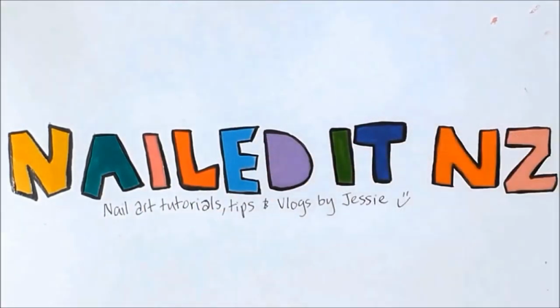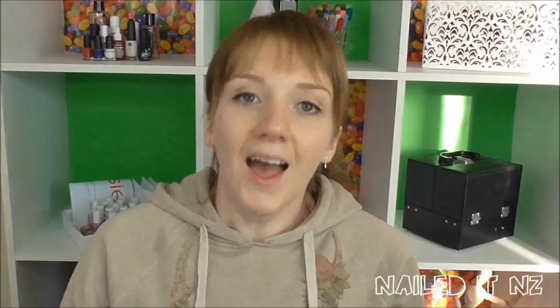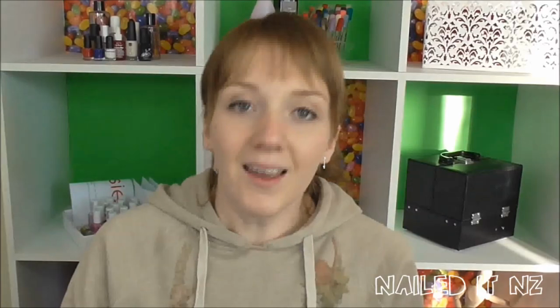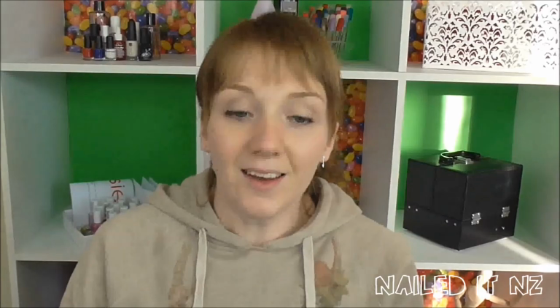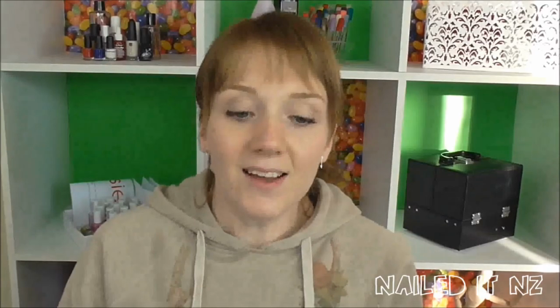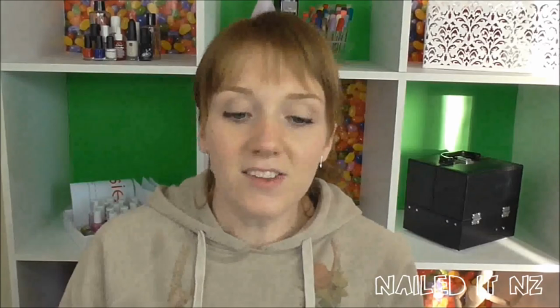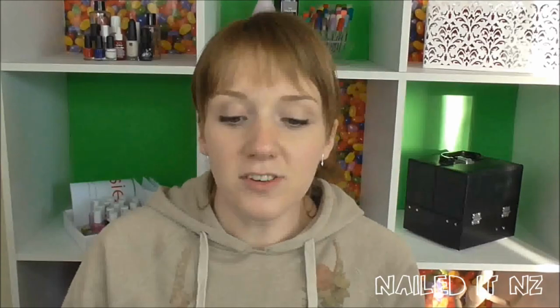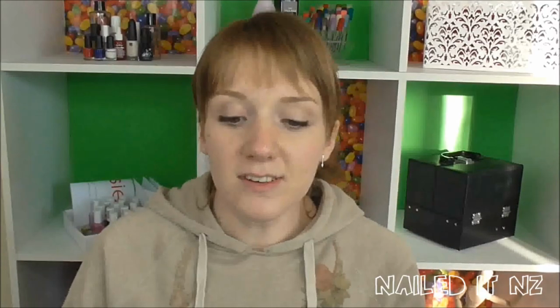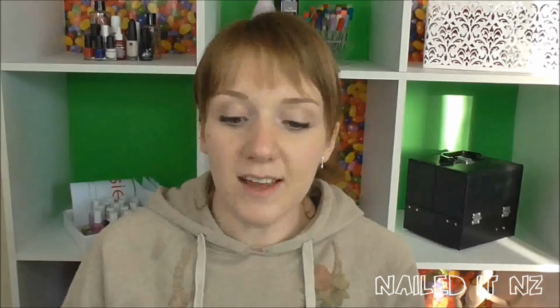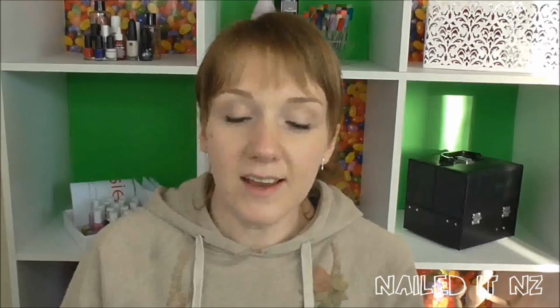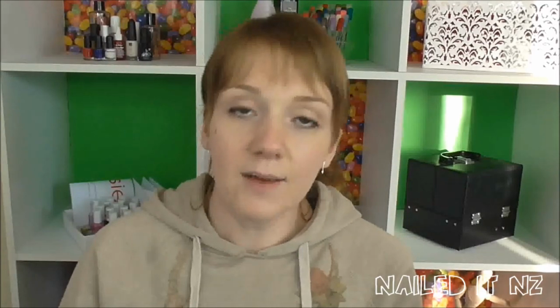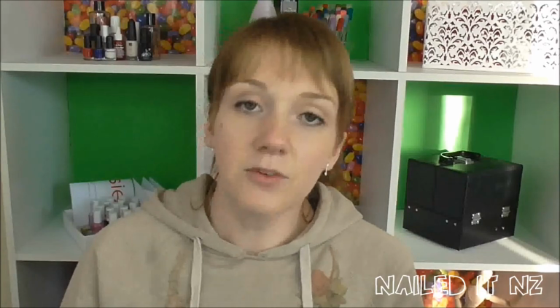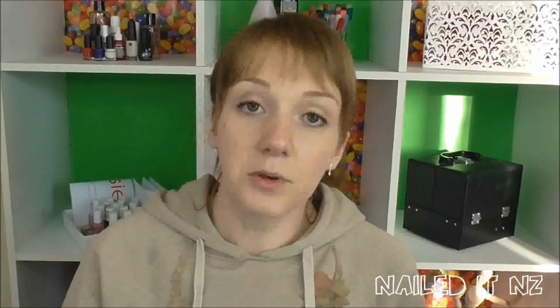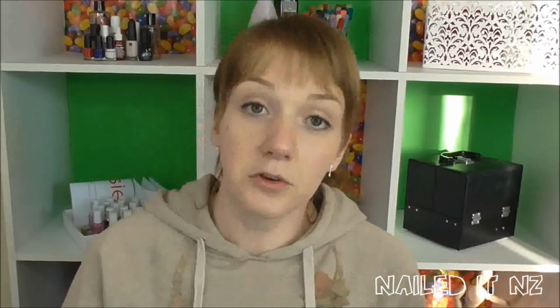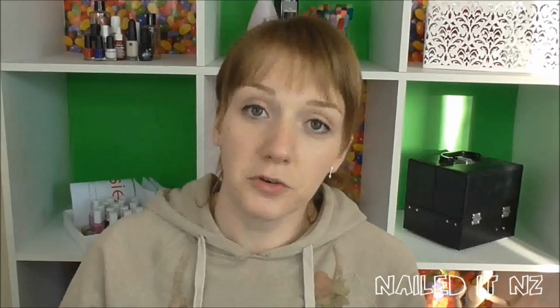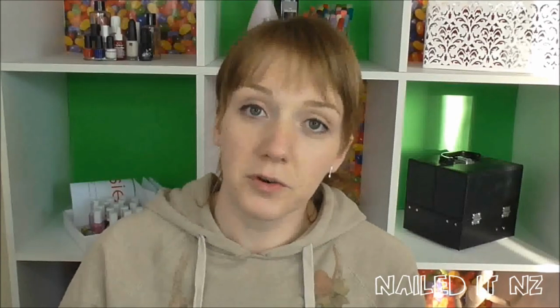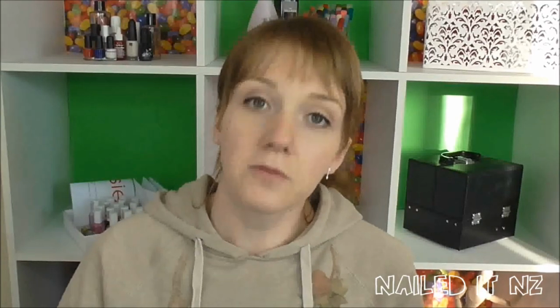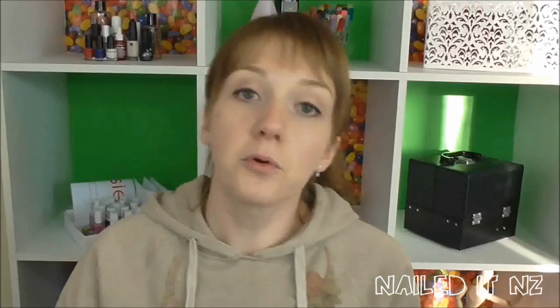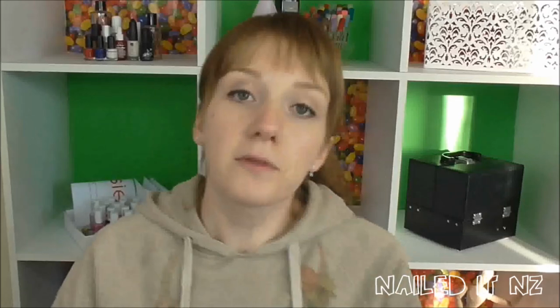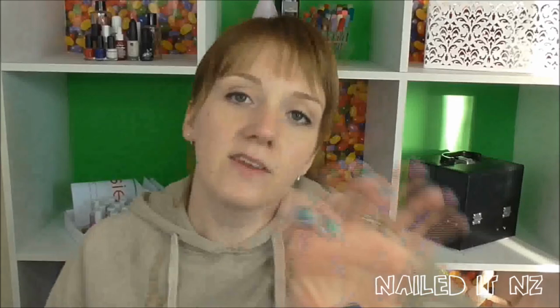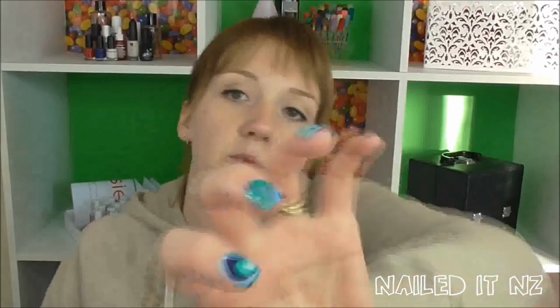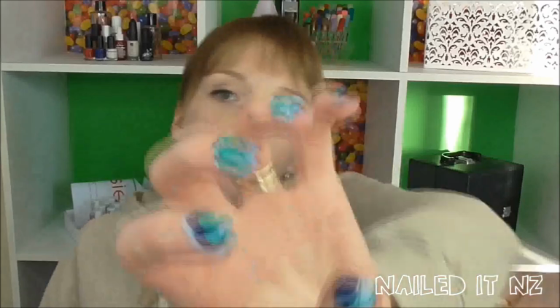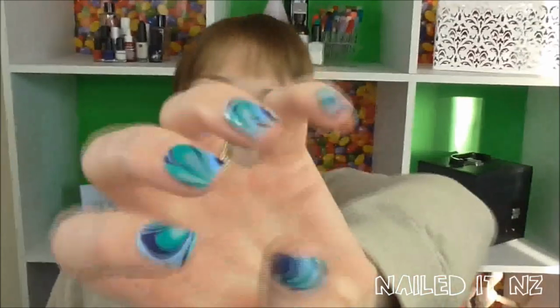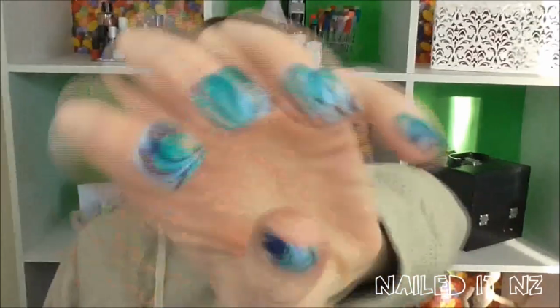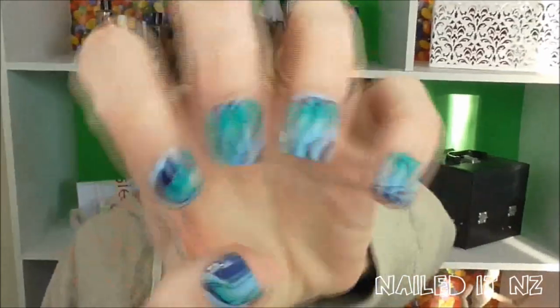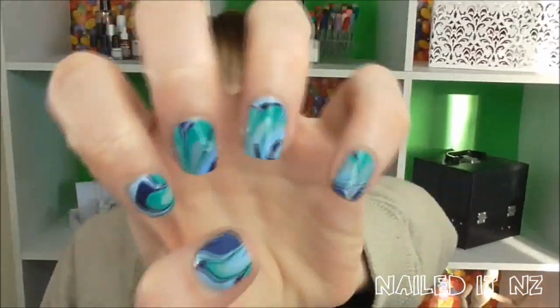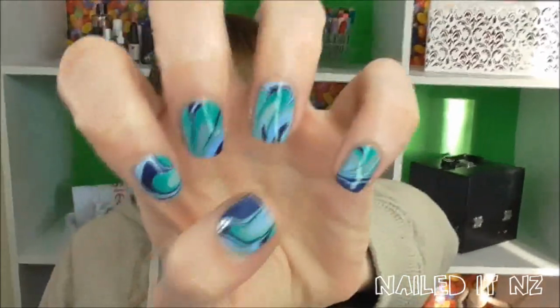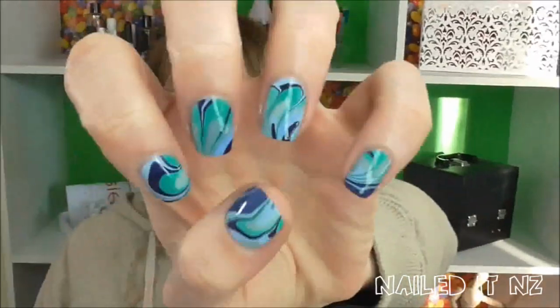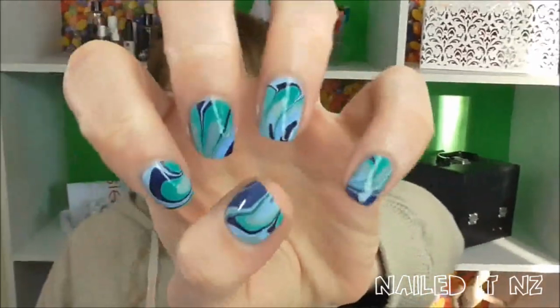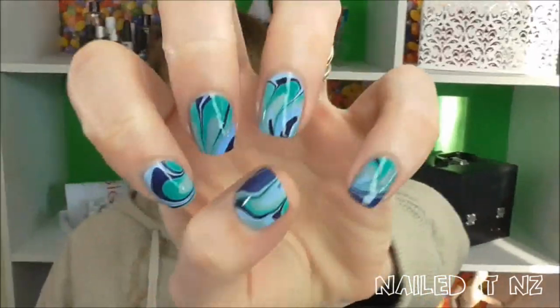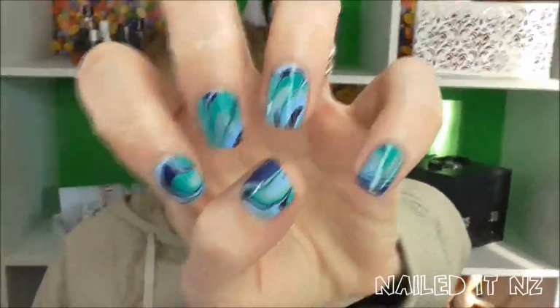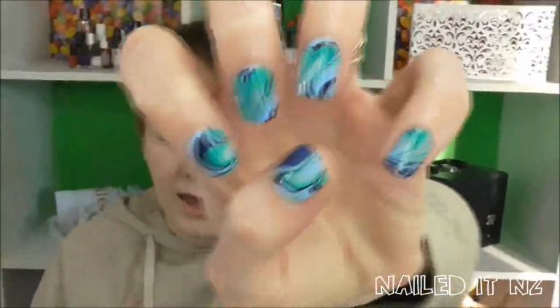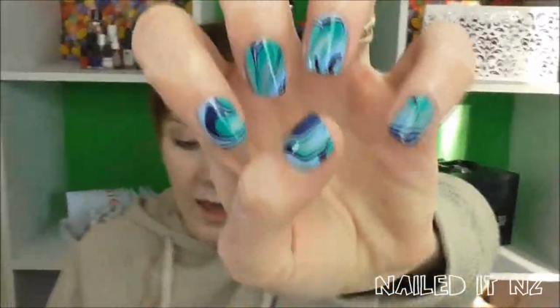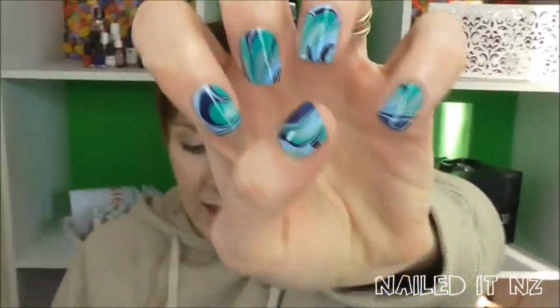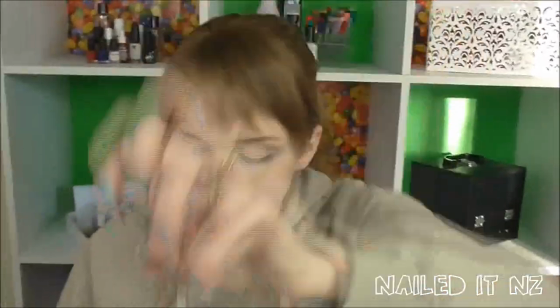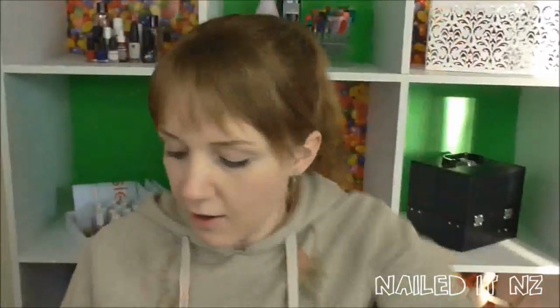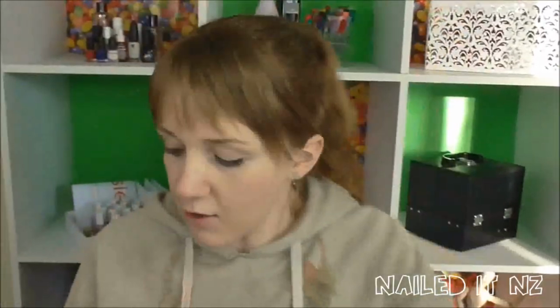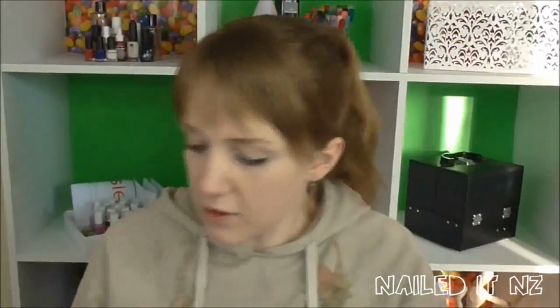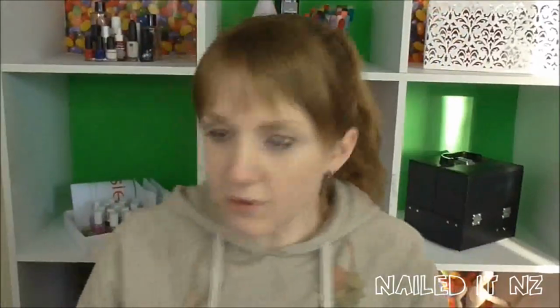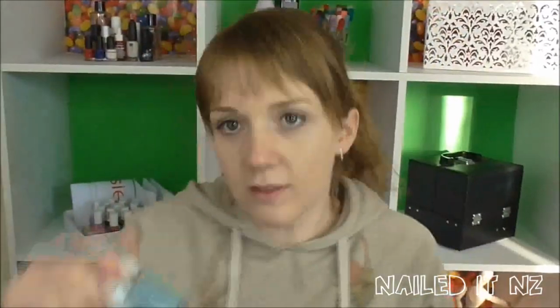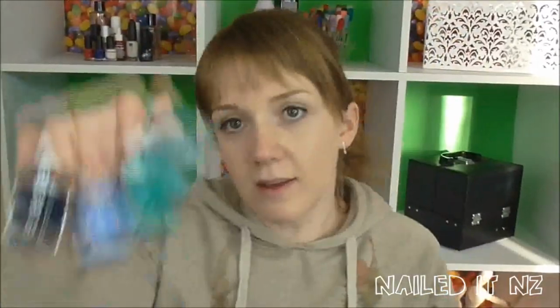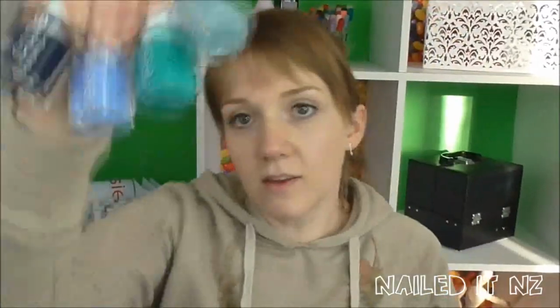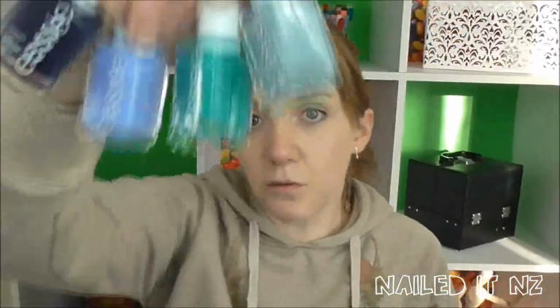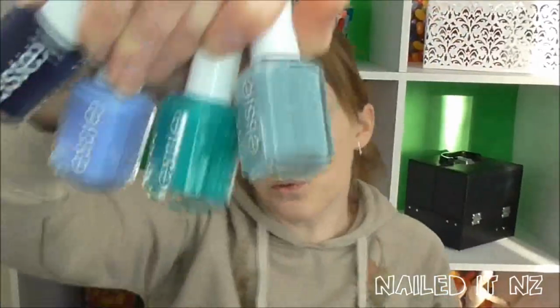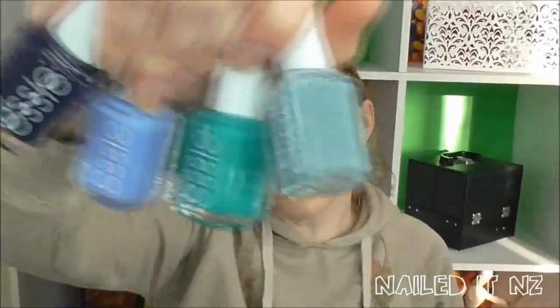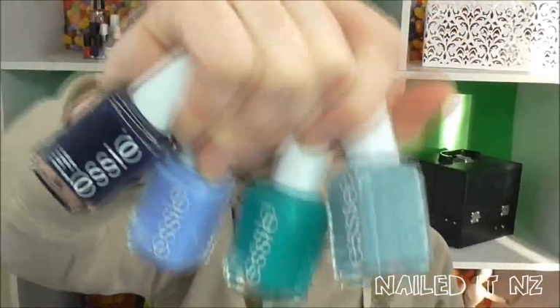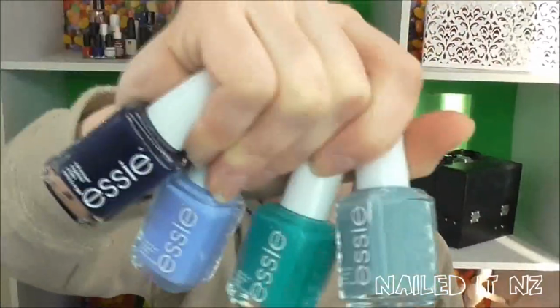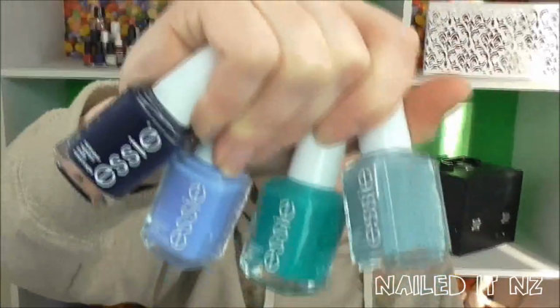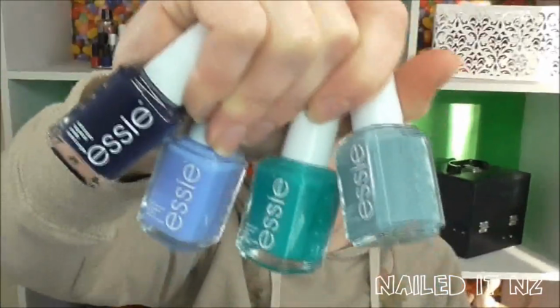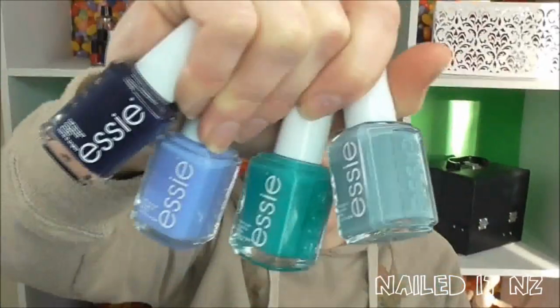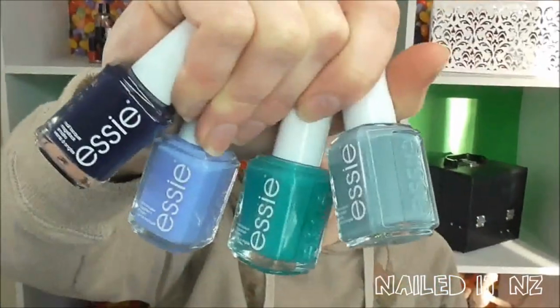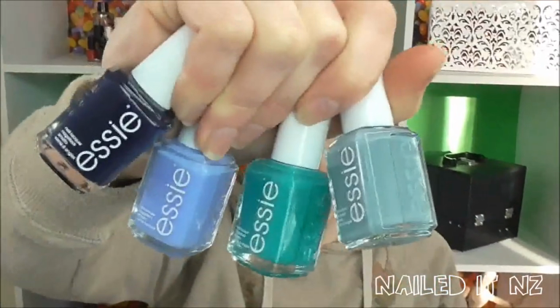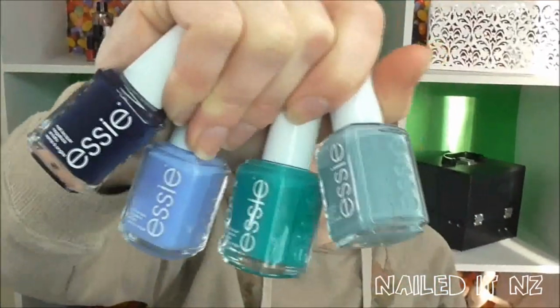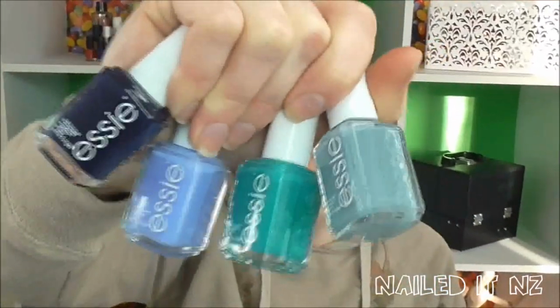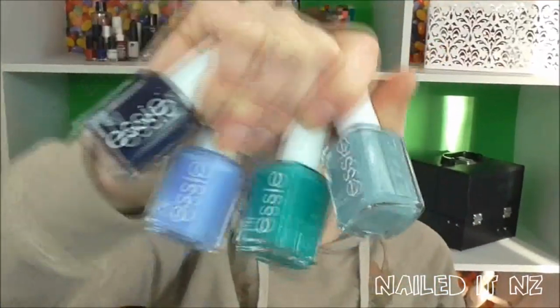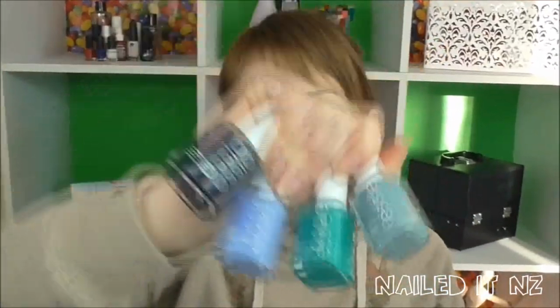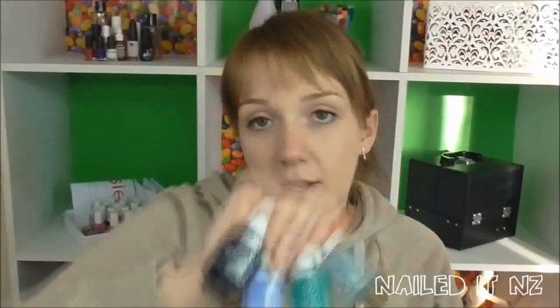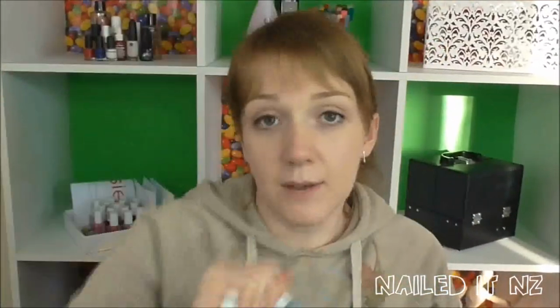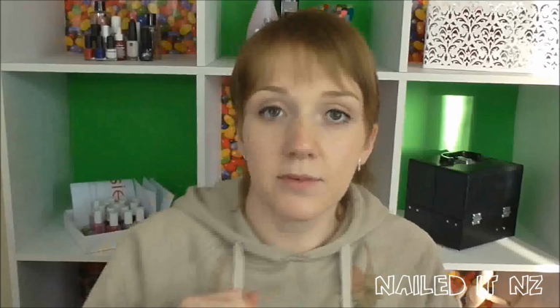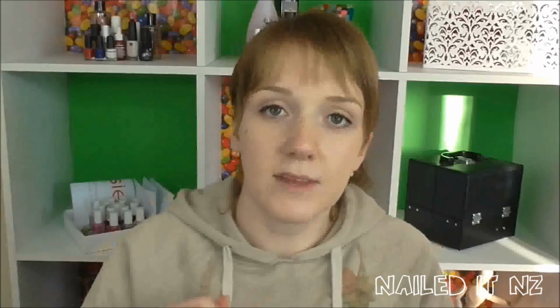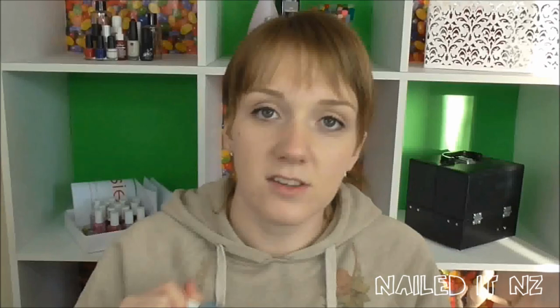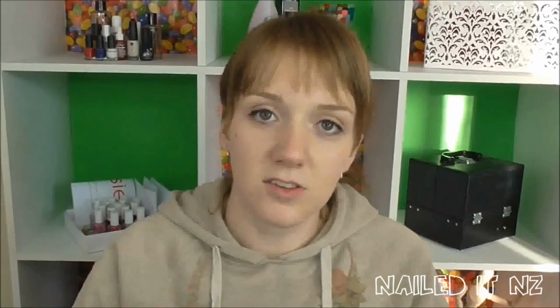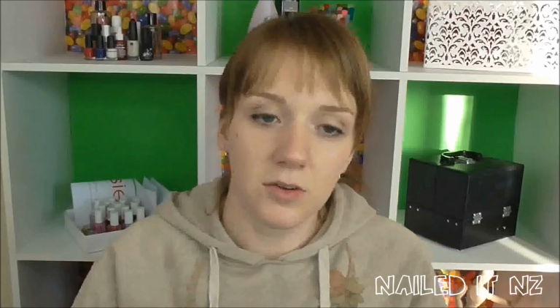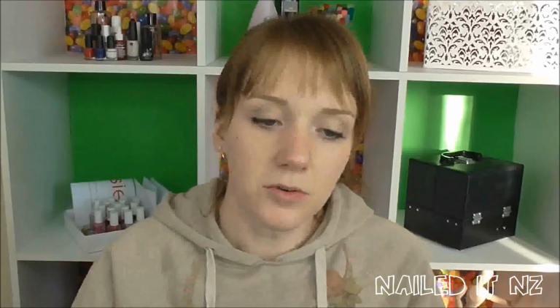Hi guys, so today I'm doing a tutorial for these water marble nails. I will be using these four Essie polishes — I'll give you all the names a bit later.